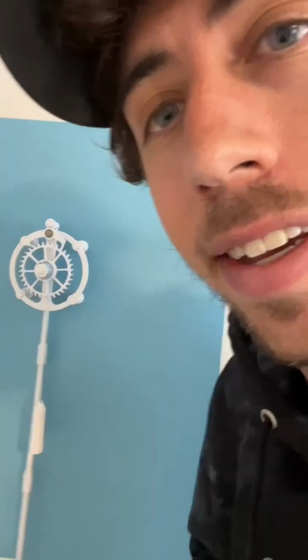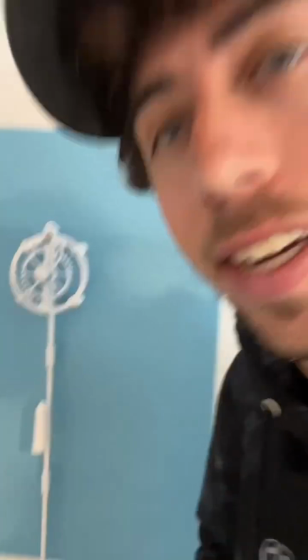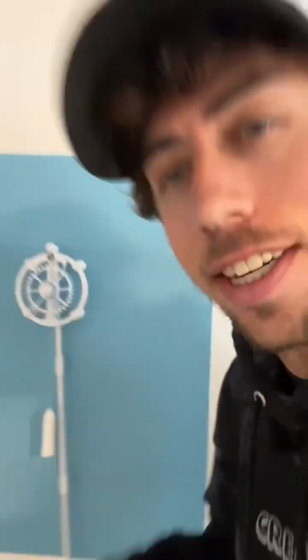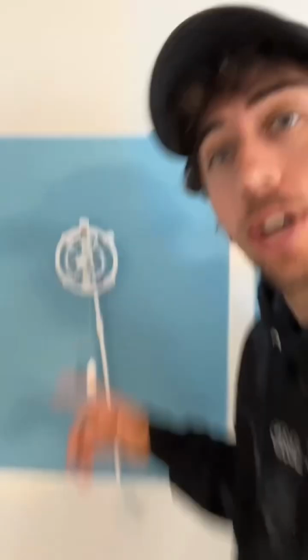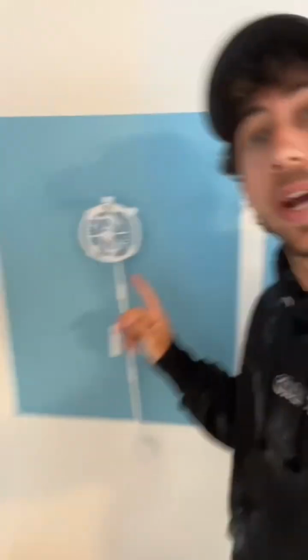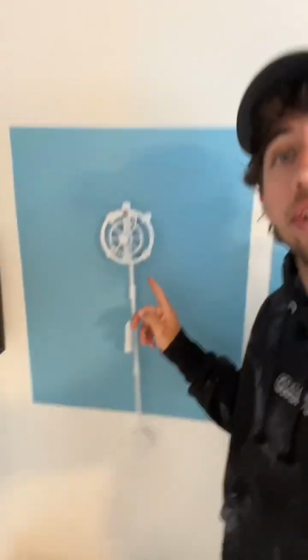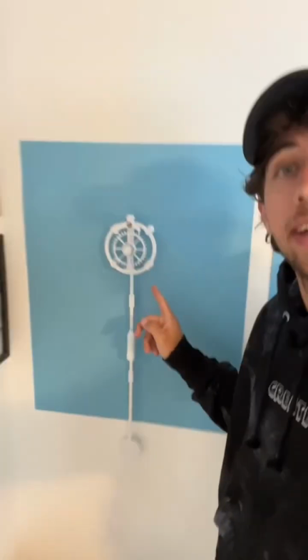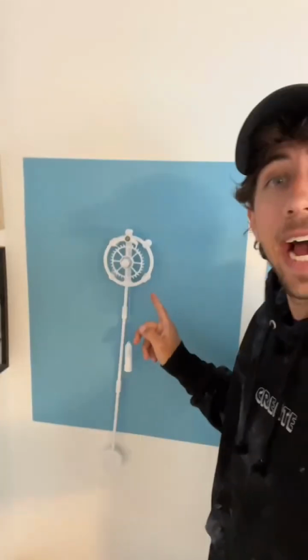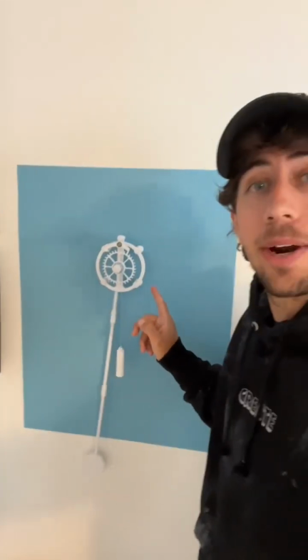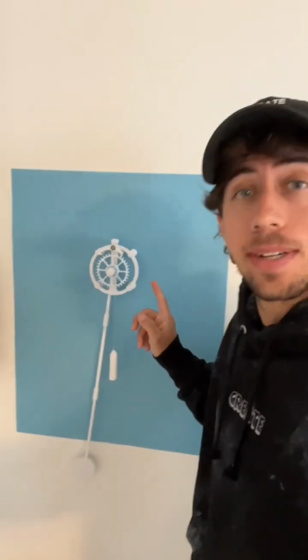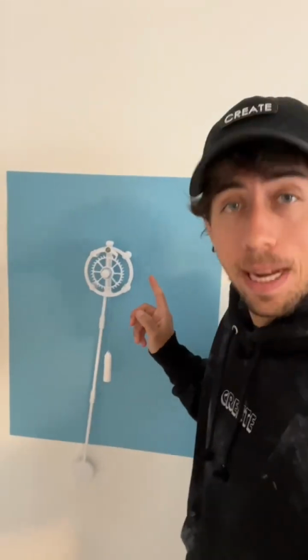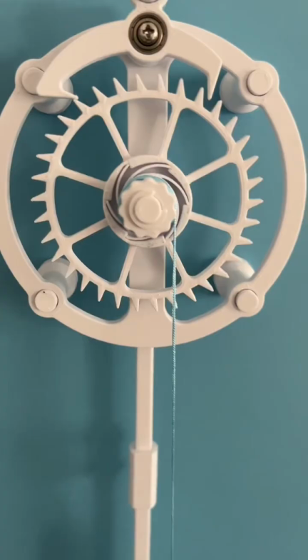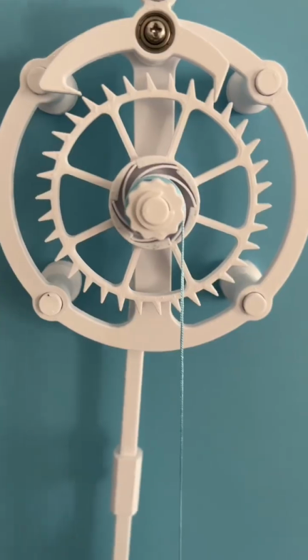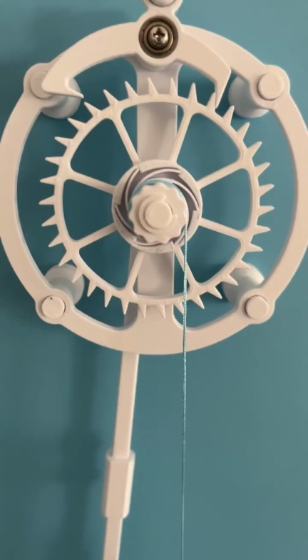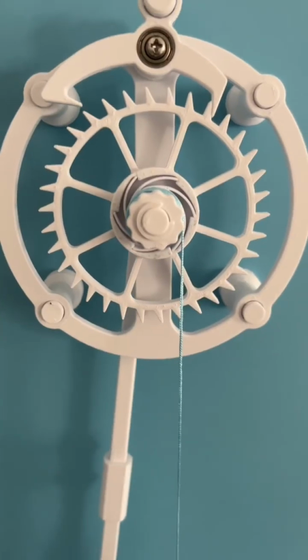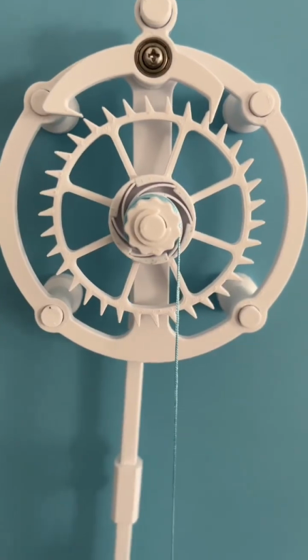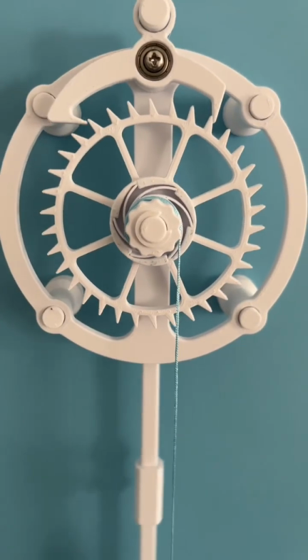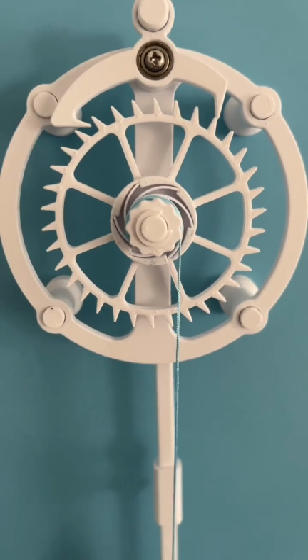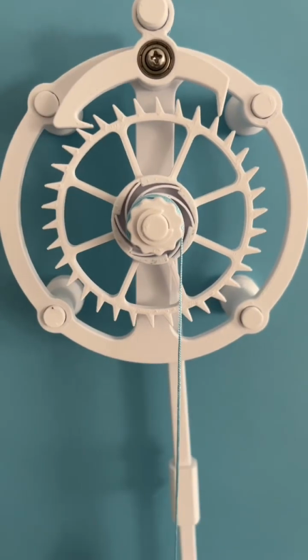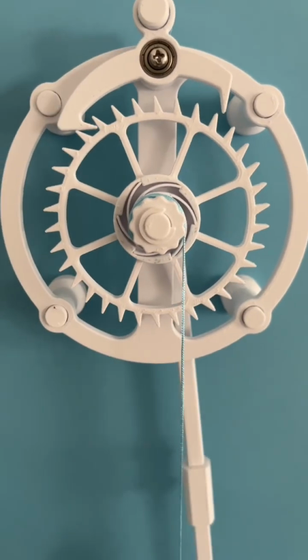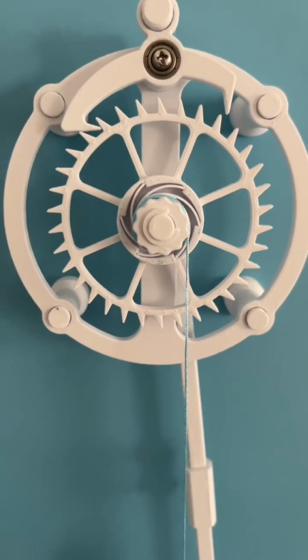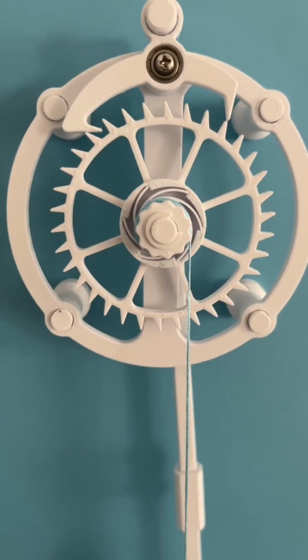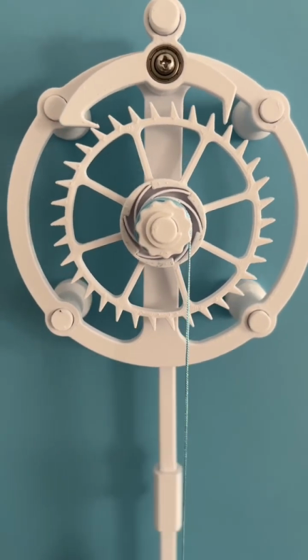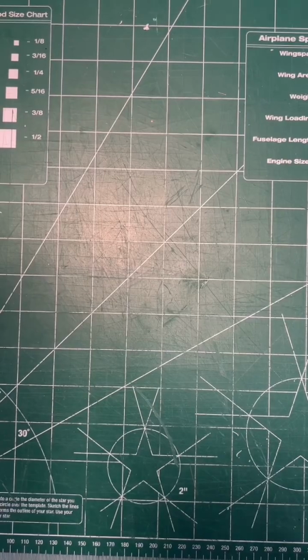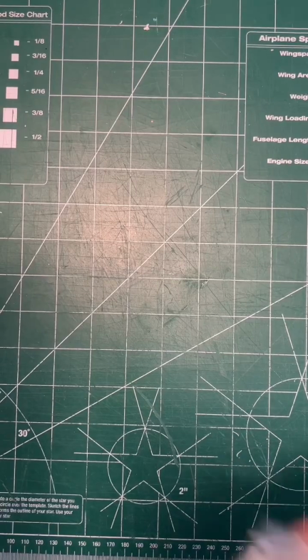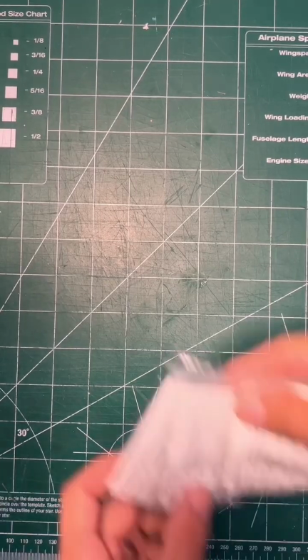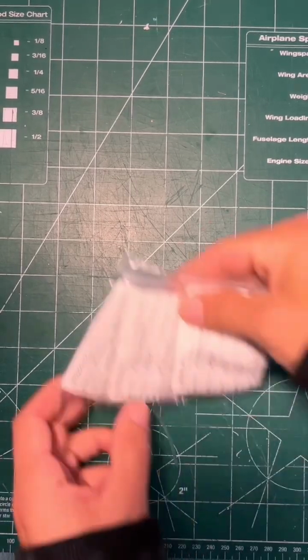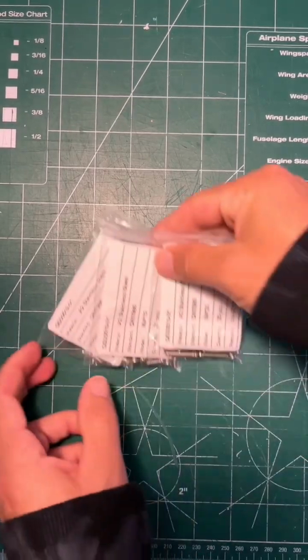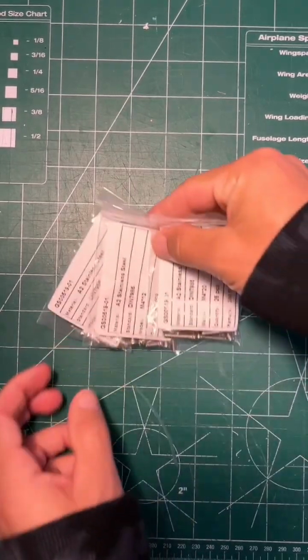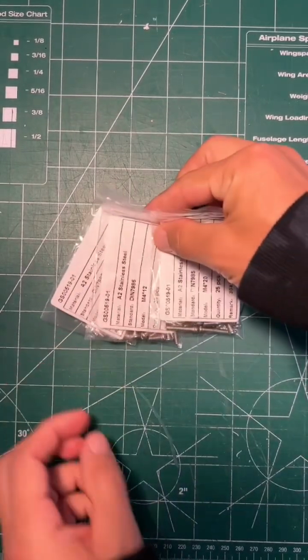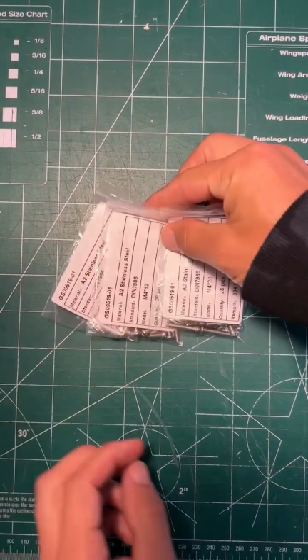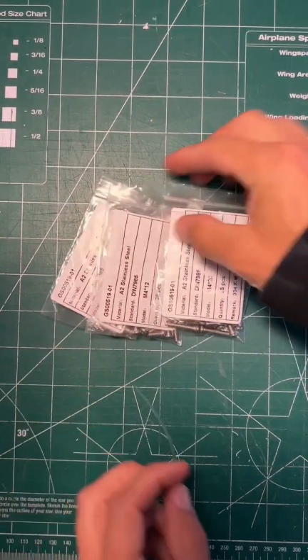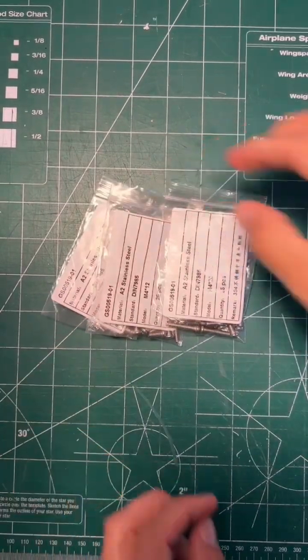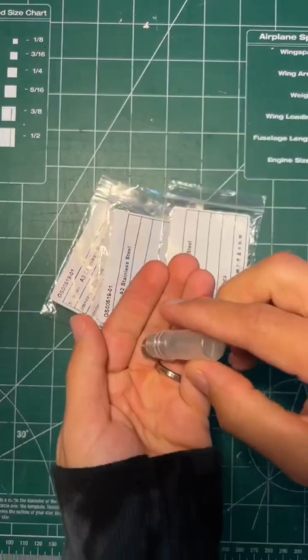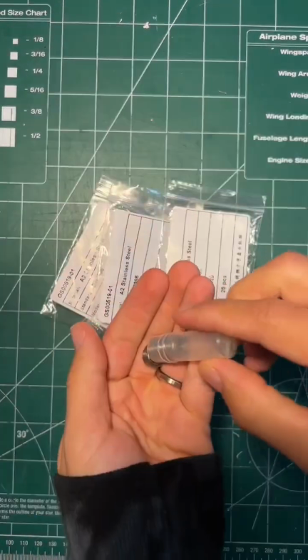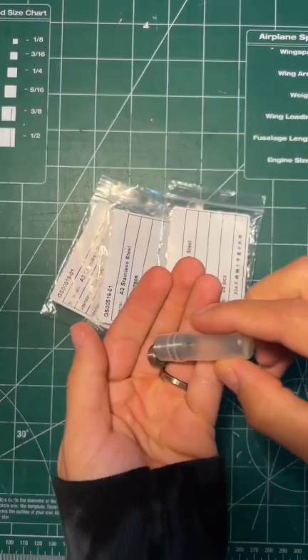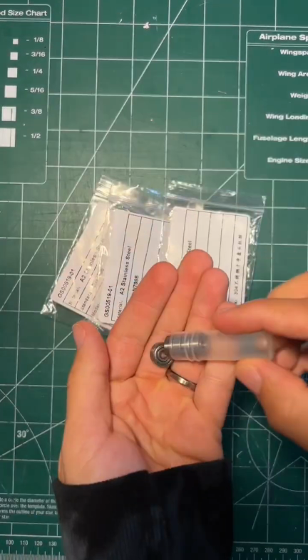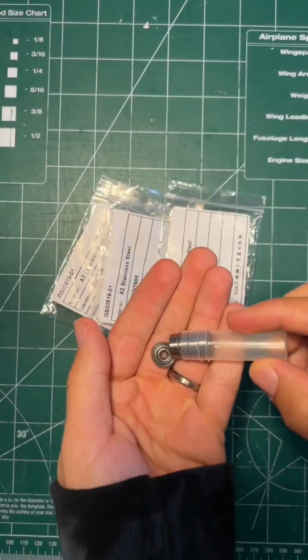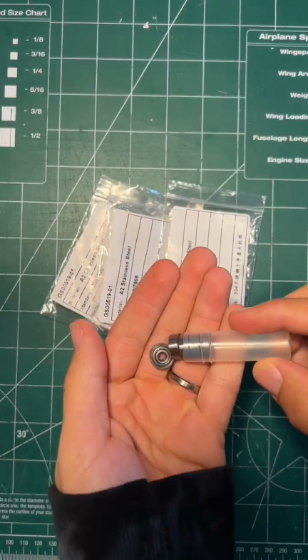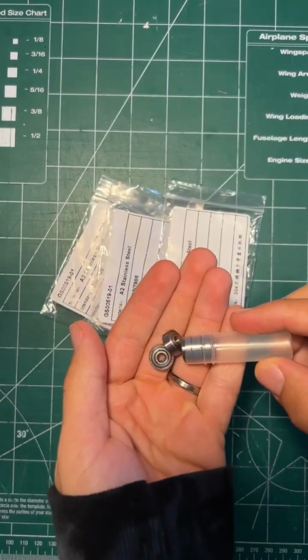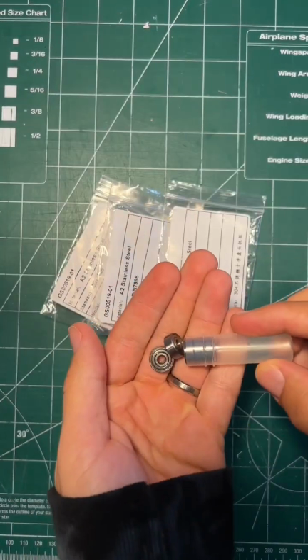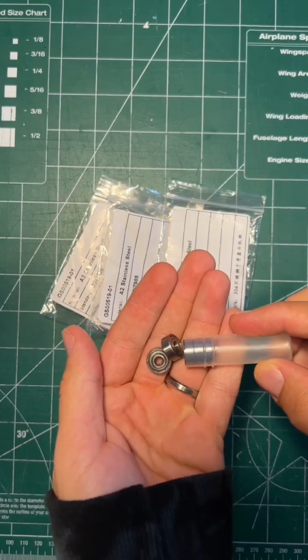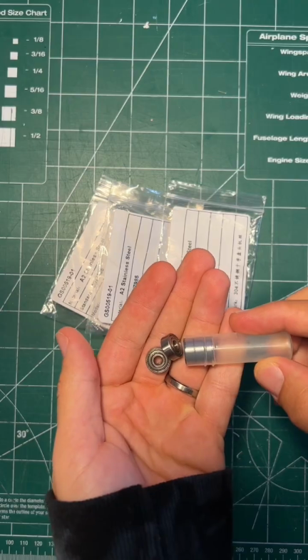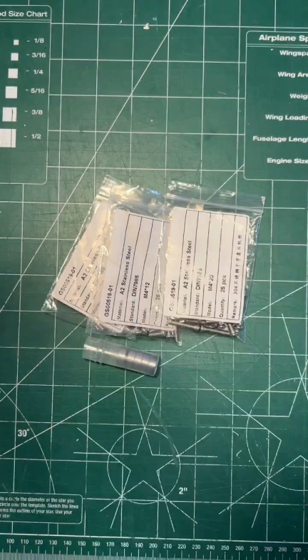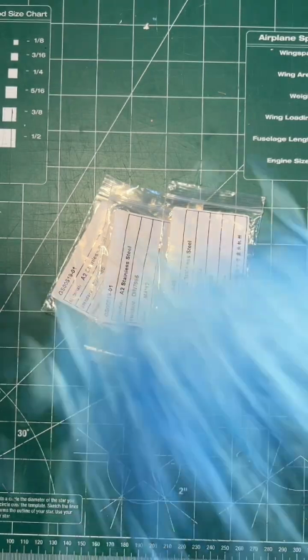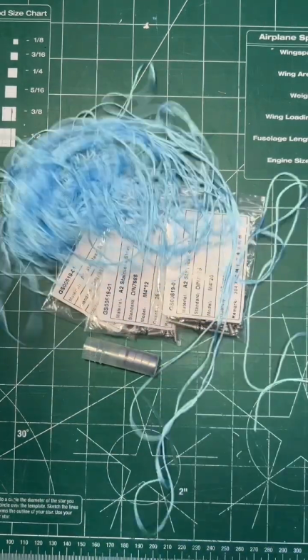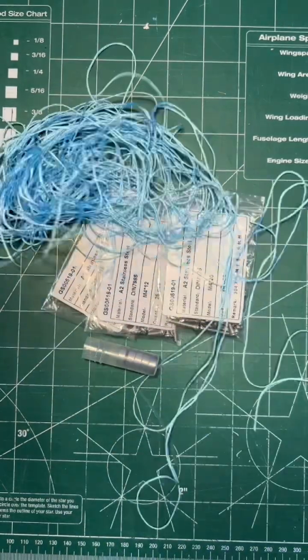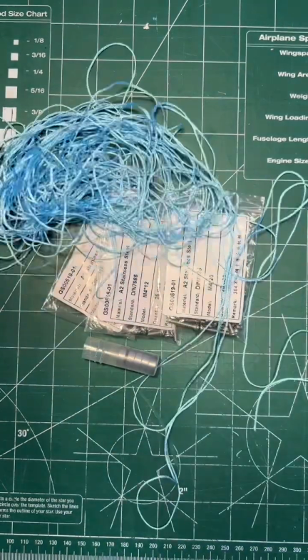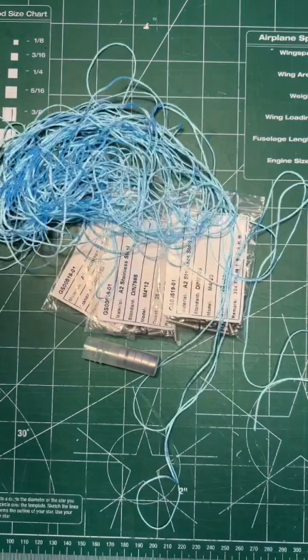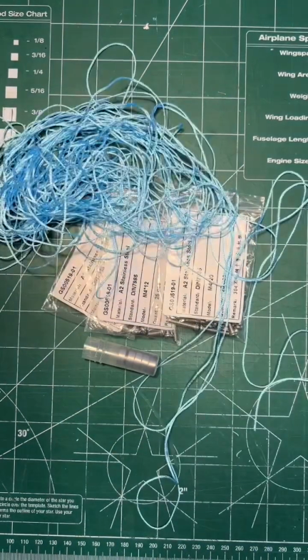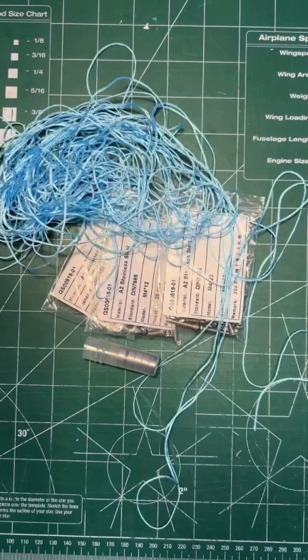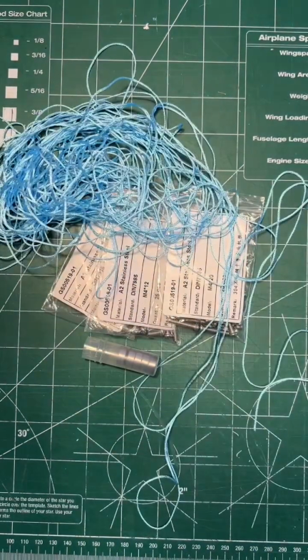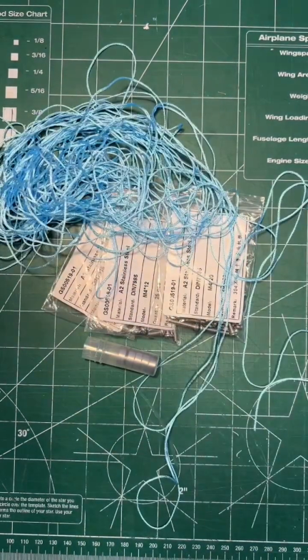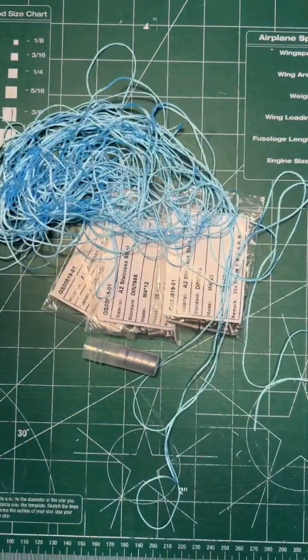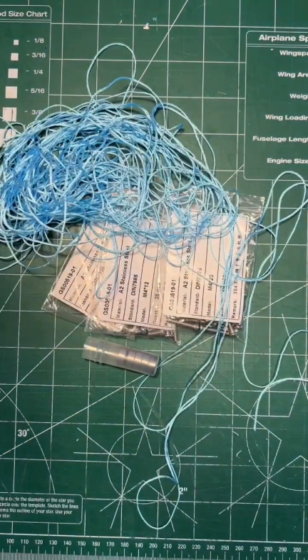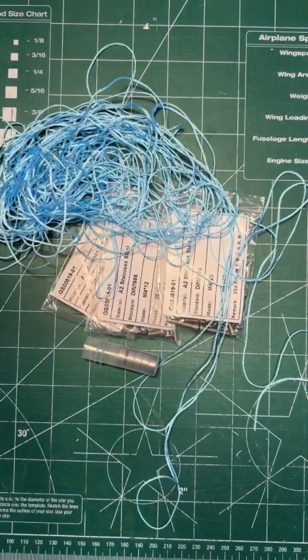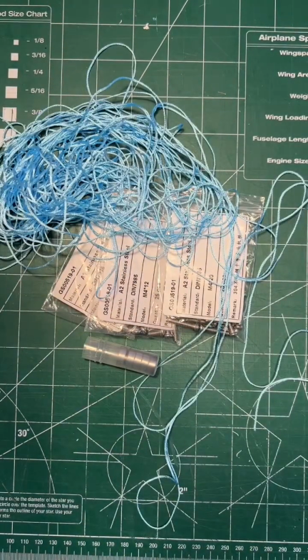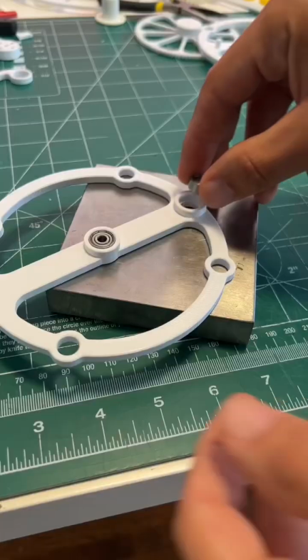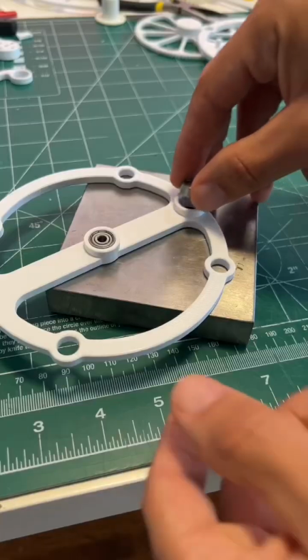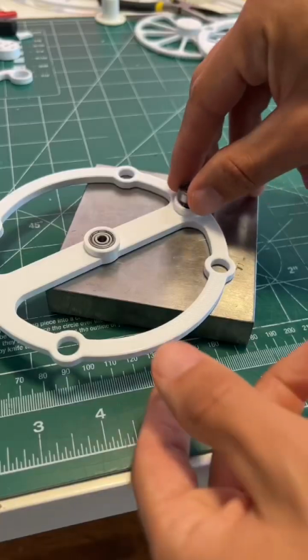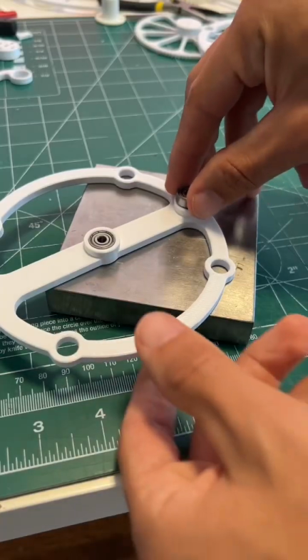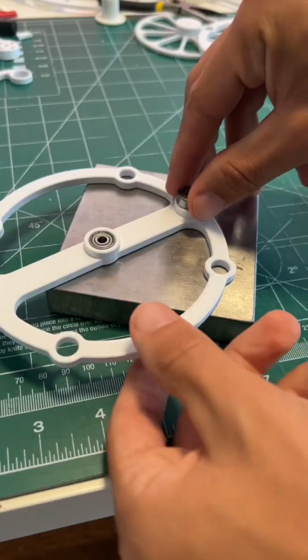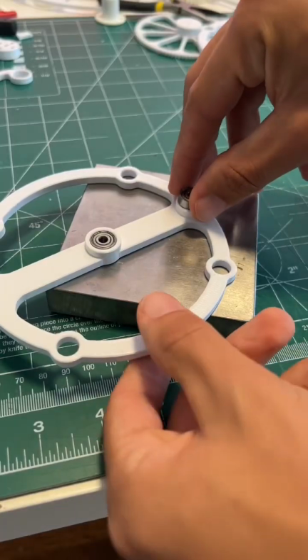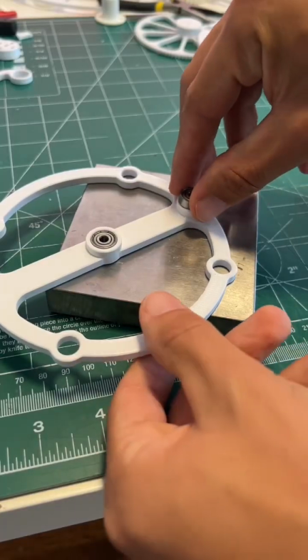Here's a quick look at how to assemble a recoil anchor escapement. For this build you're going to need some M4 hardware, some 13 millimeter bearings, and some string. More details in the description.